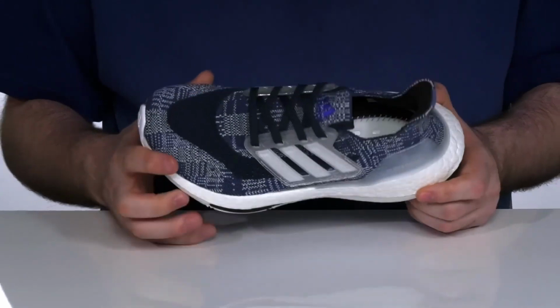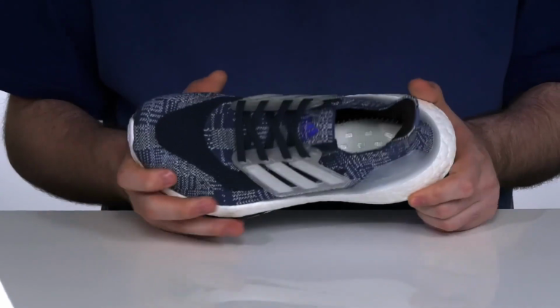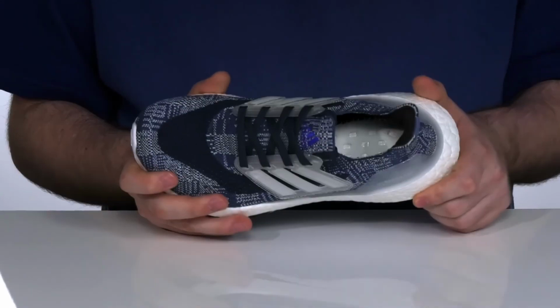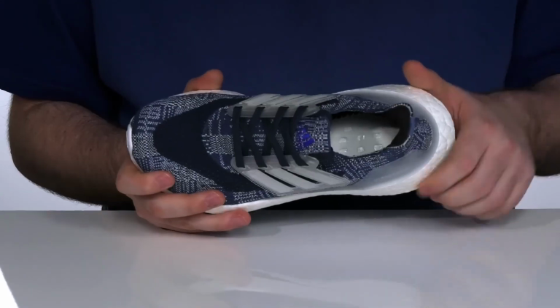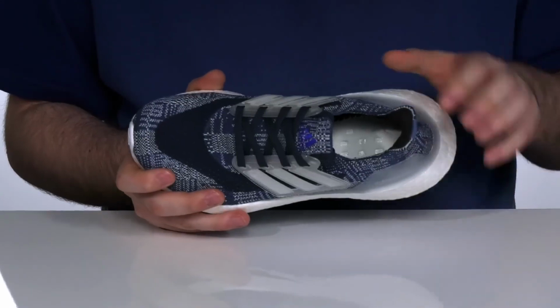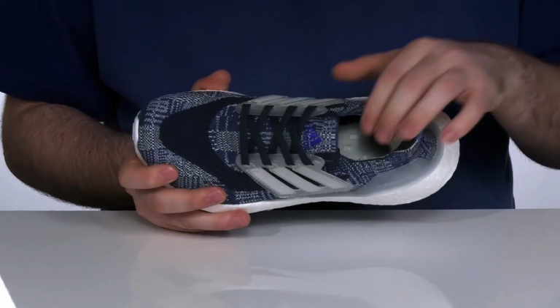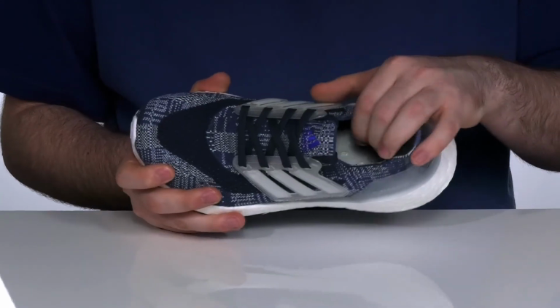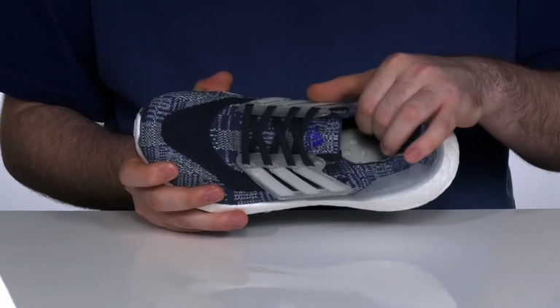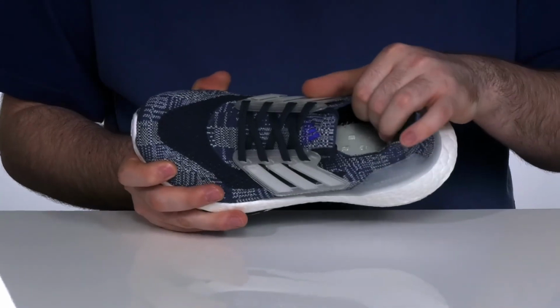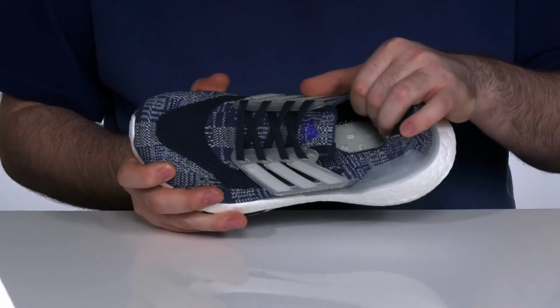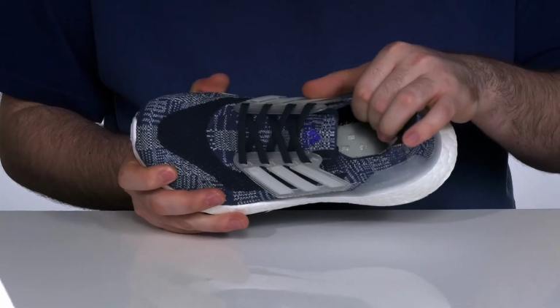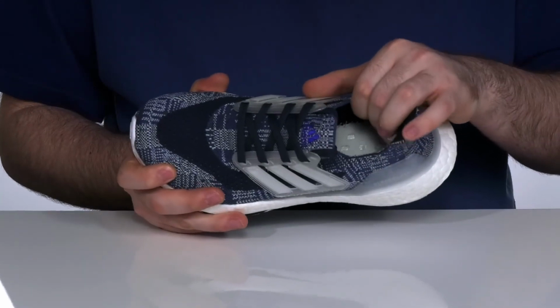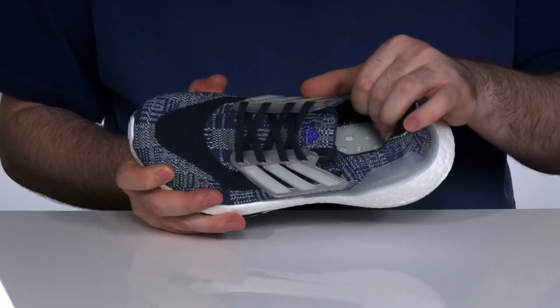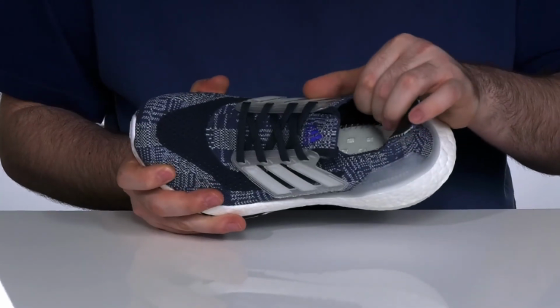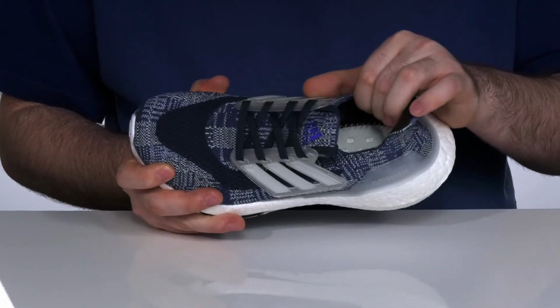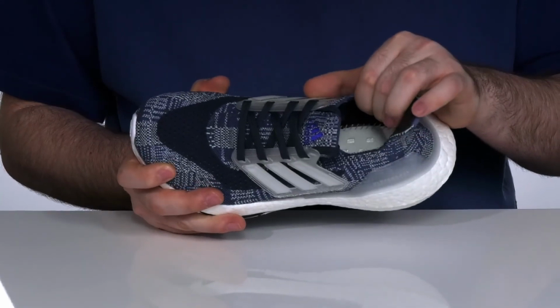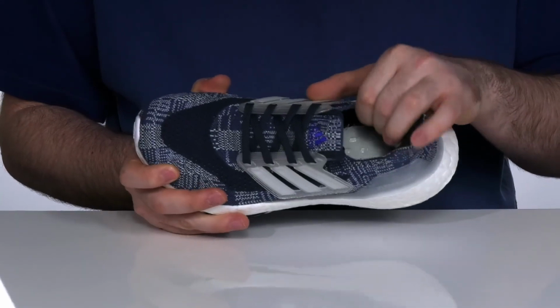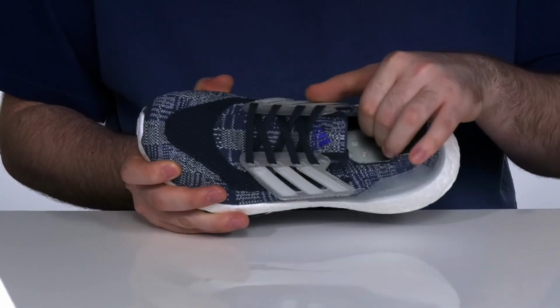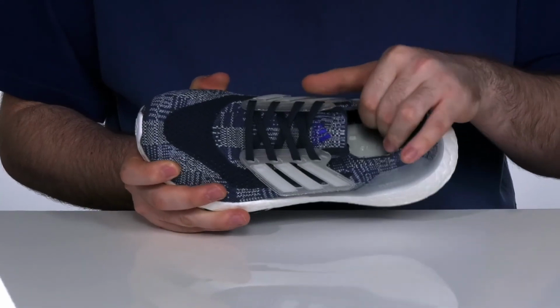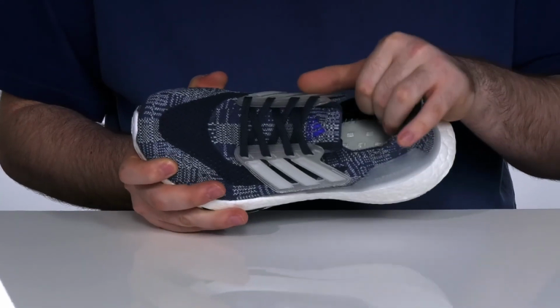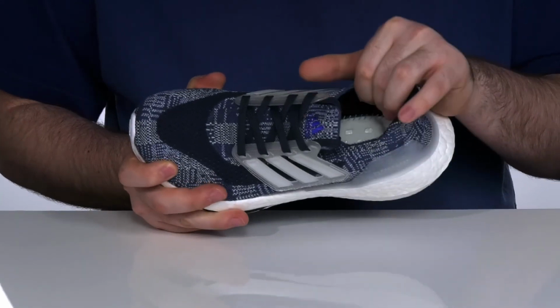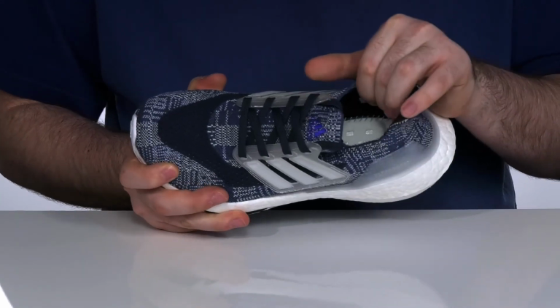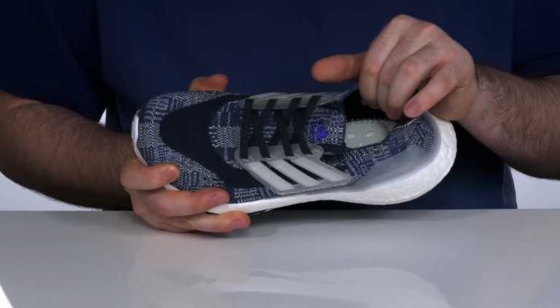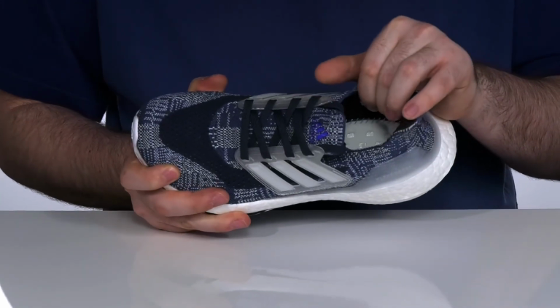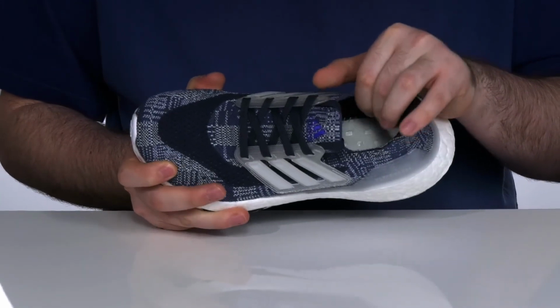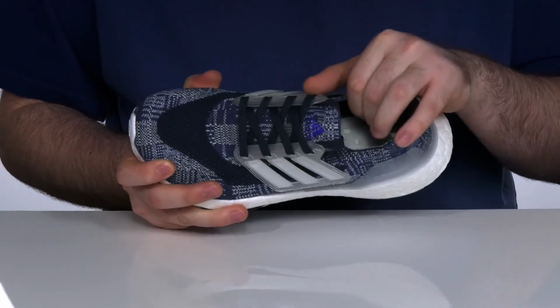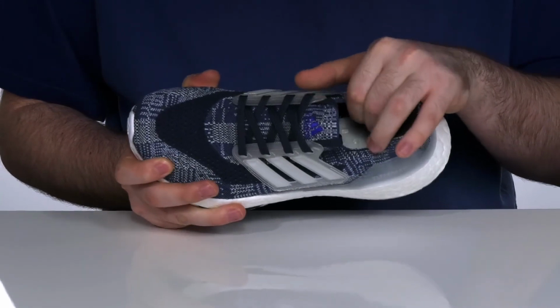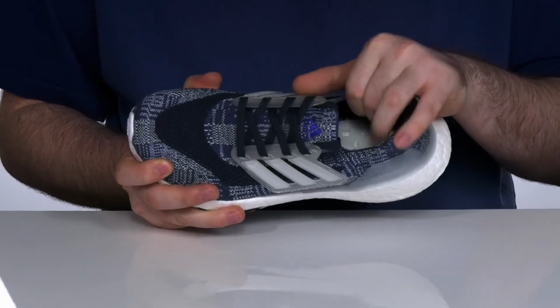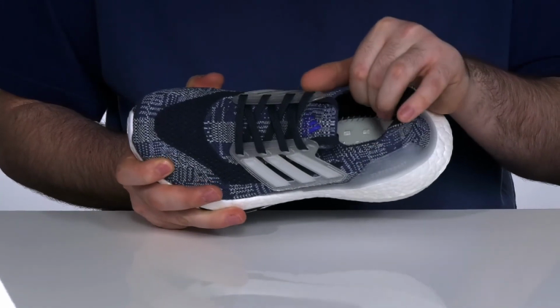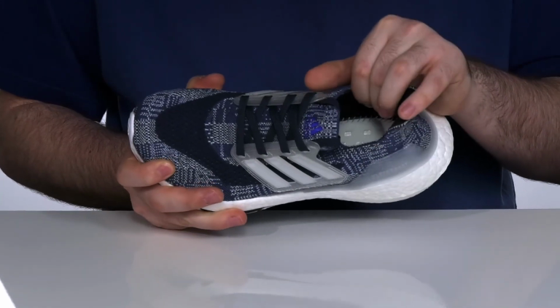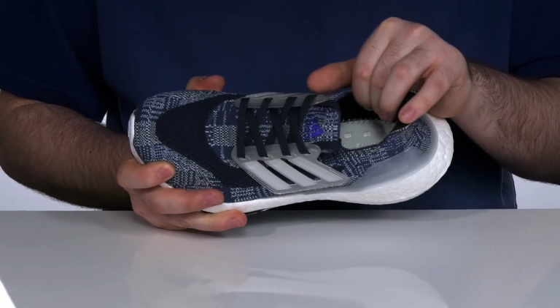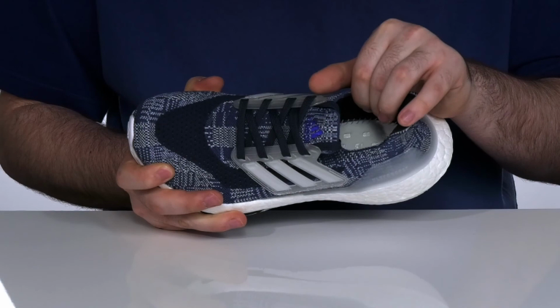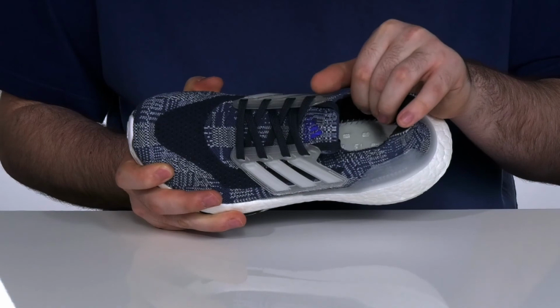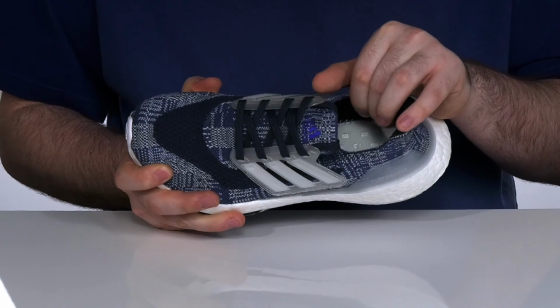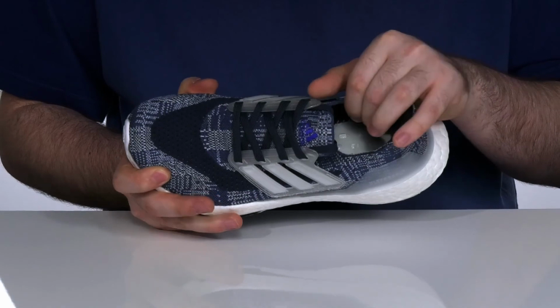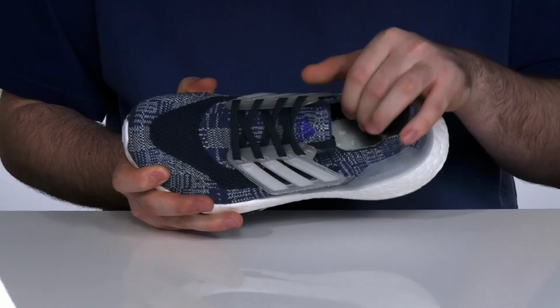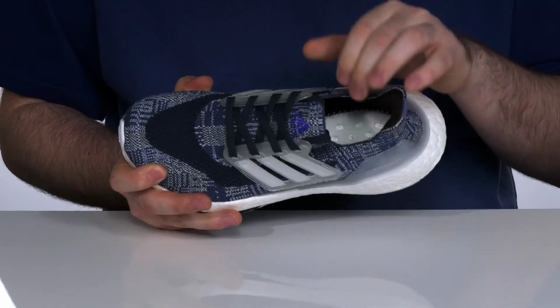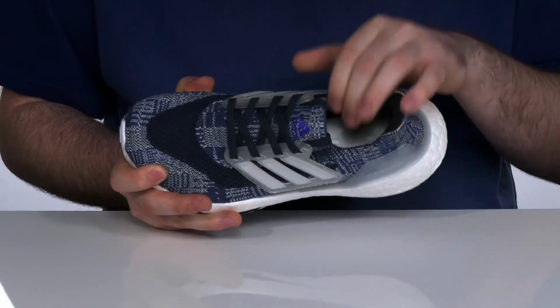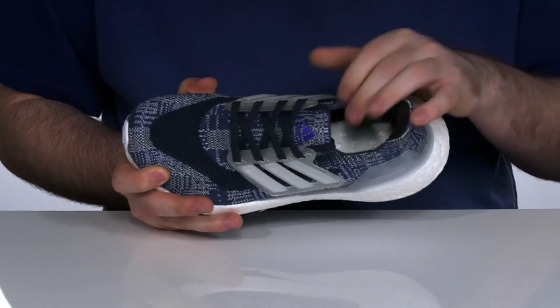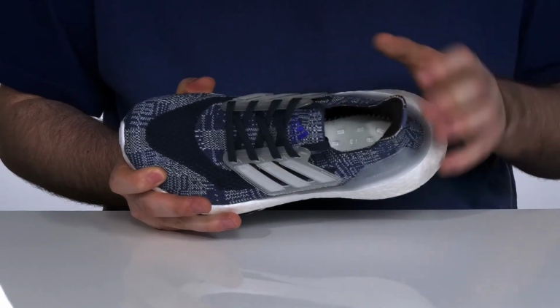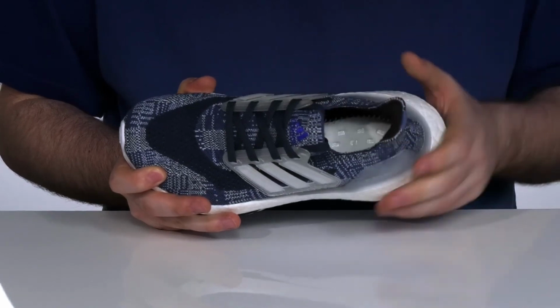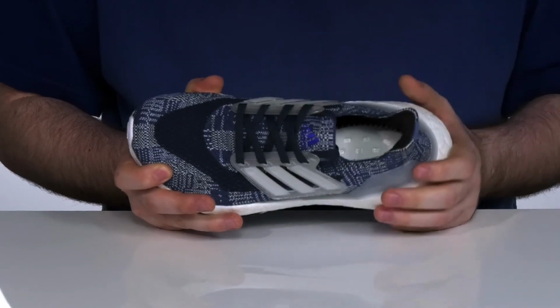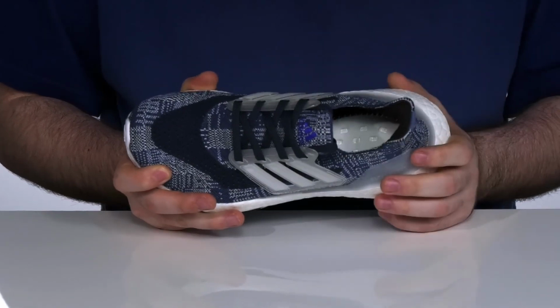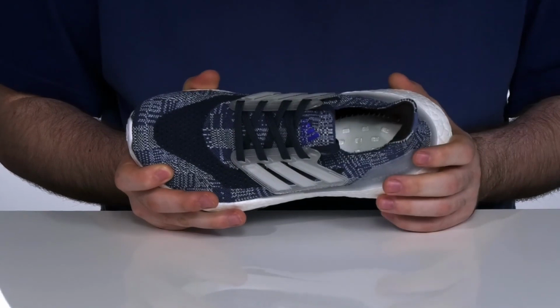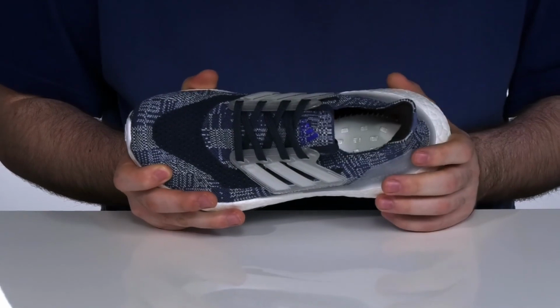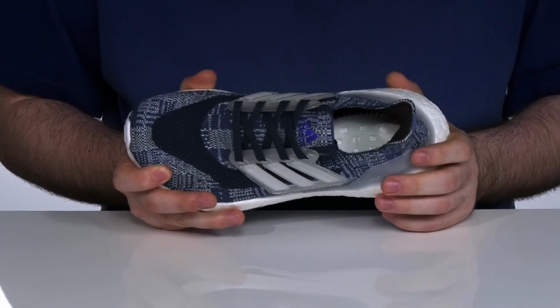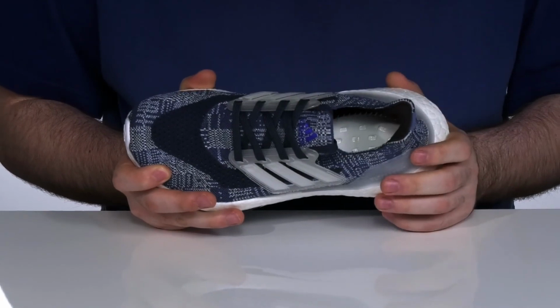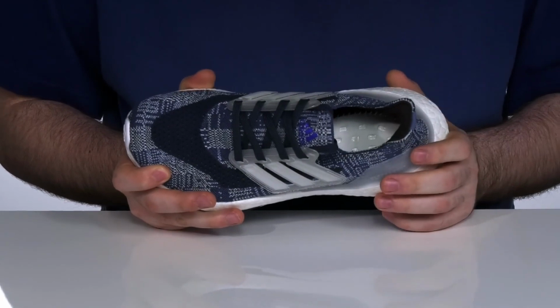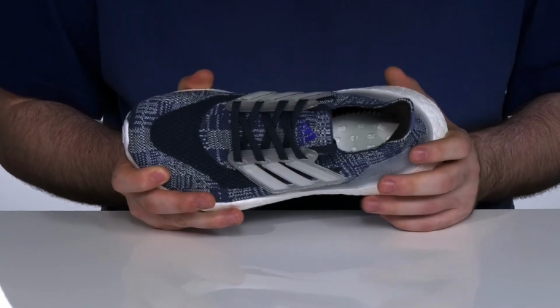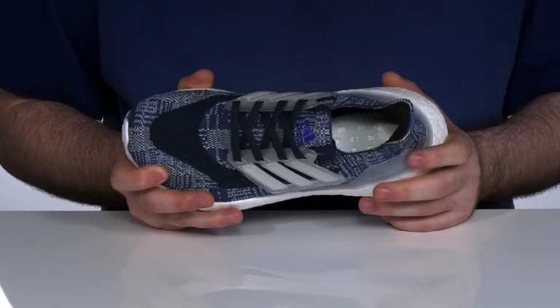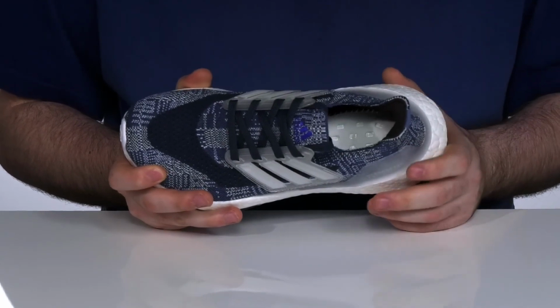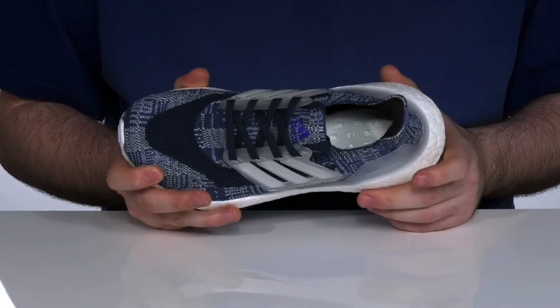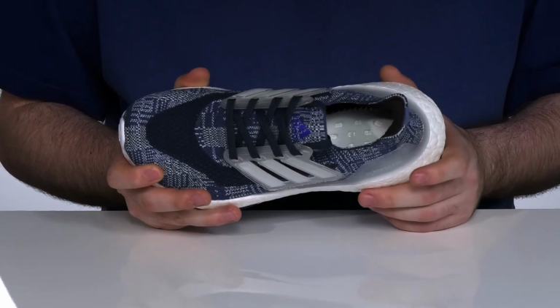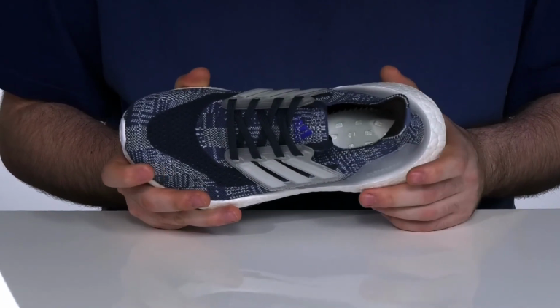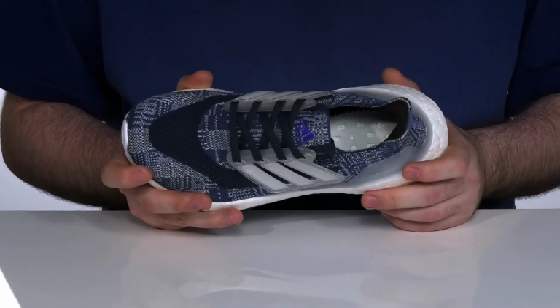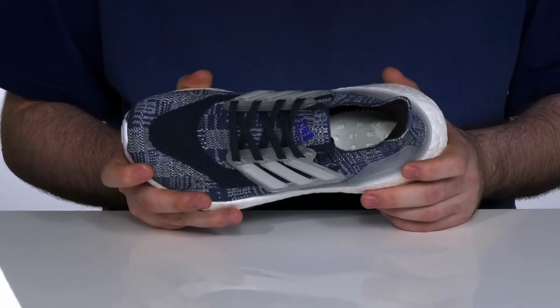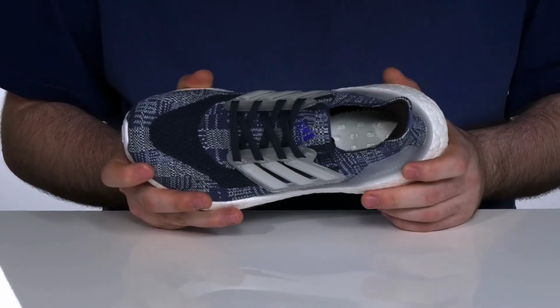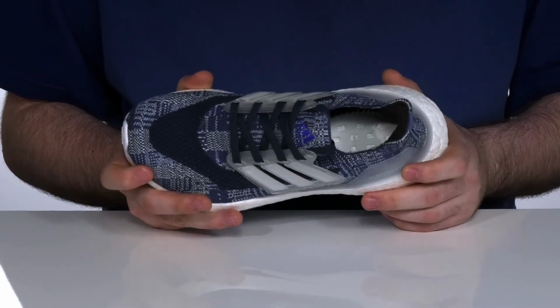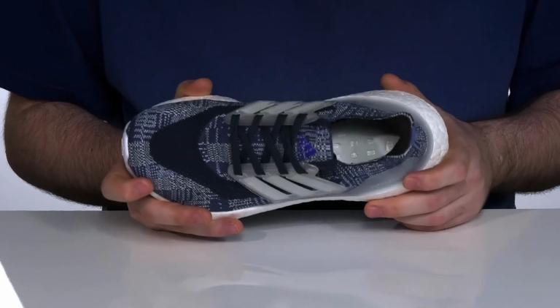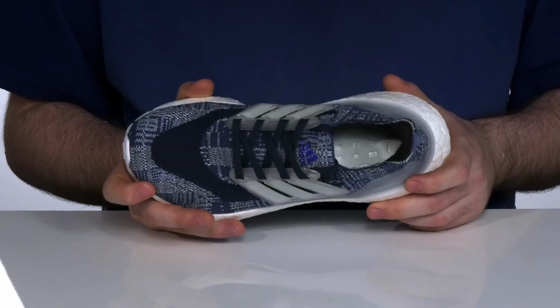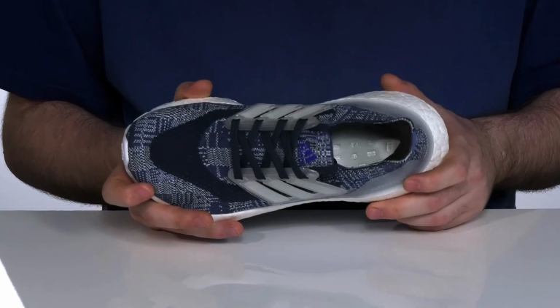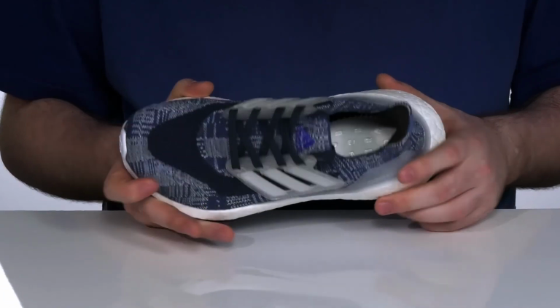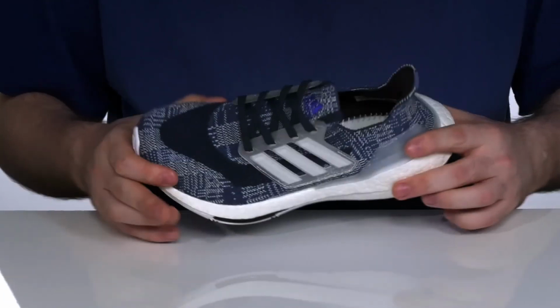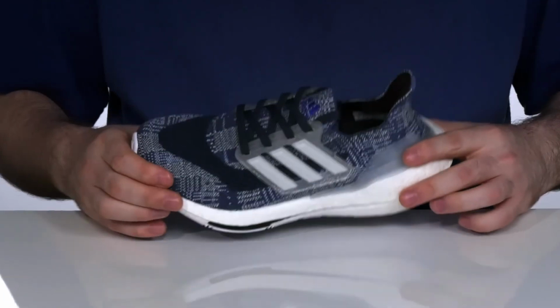The inside lining is breathable textile that uses prime blue high-performance materials. It's made of parlay ocean plastic for a more green build.